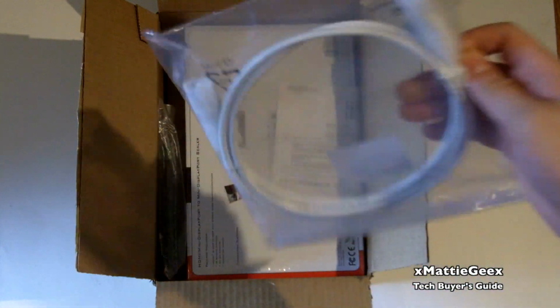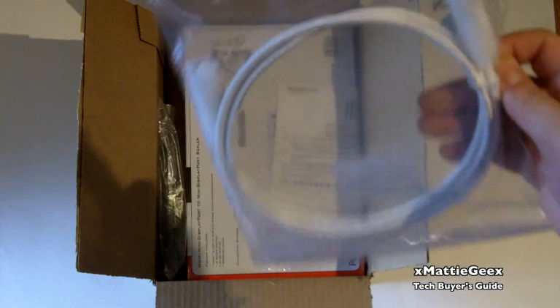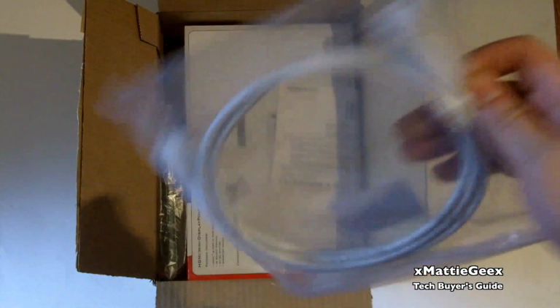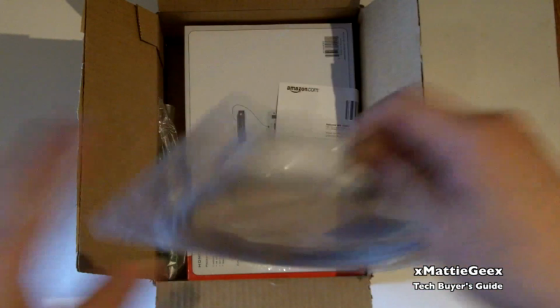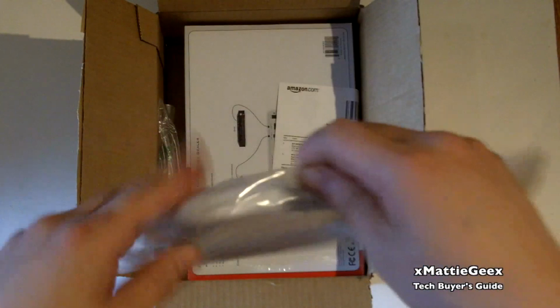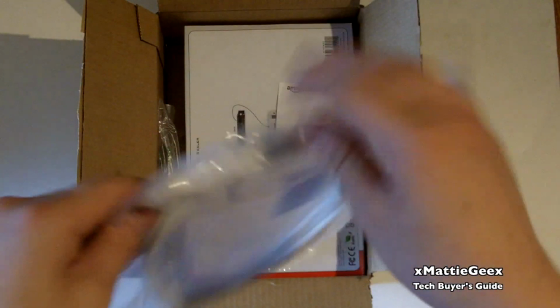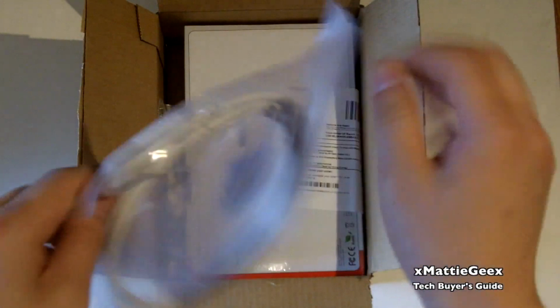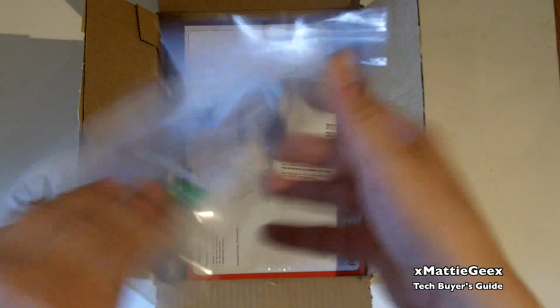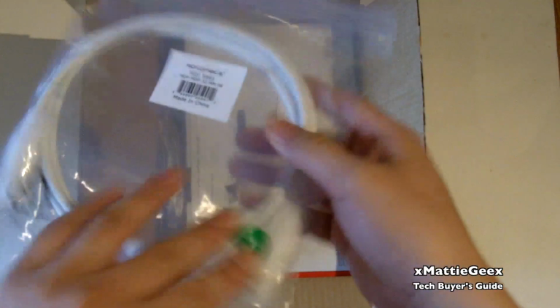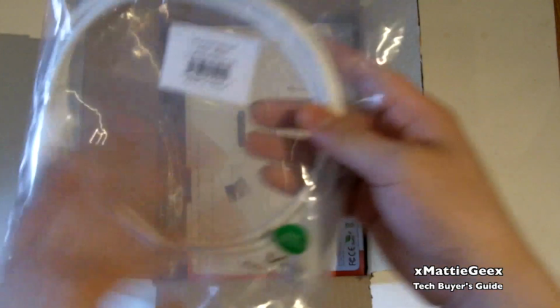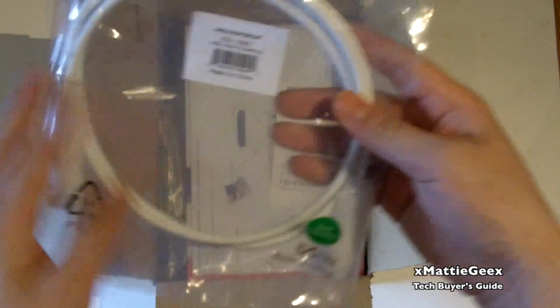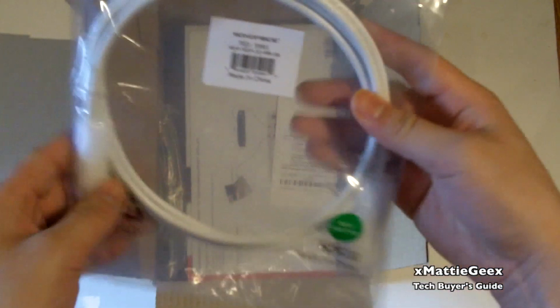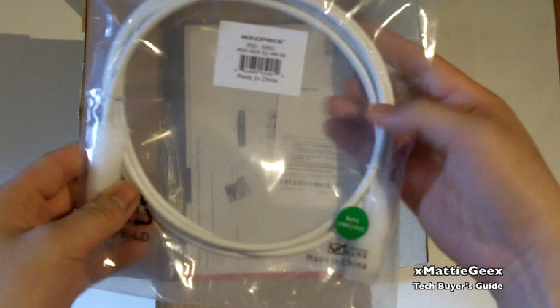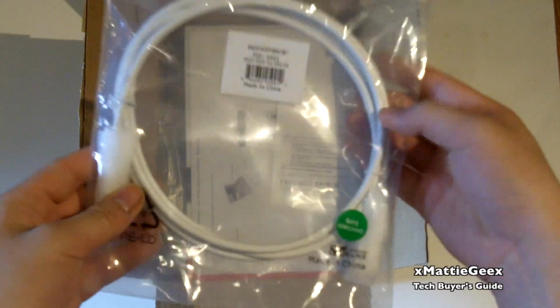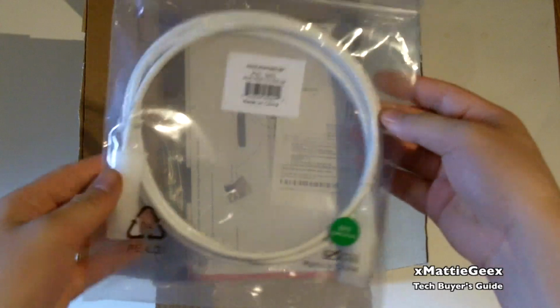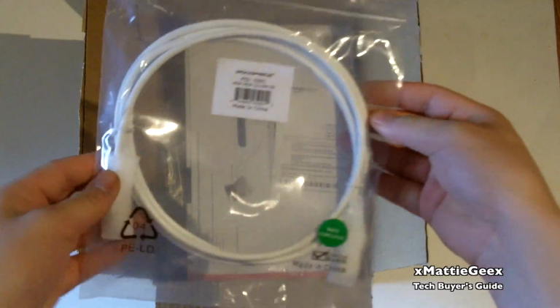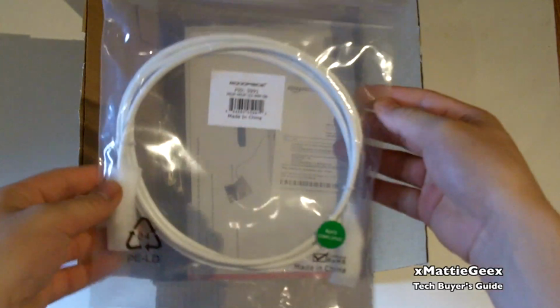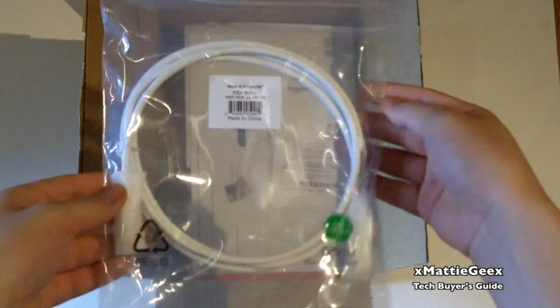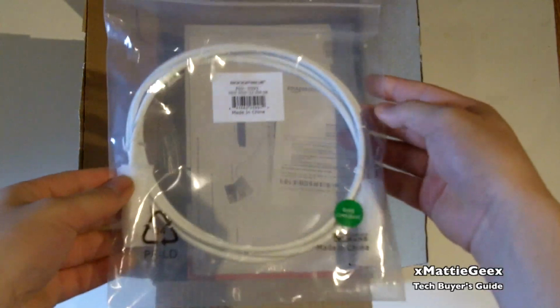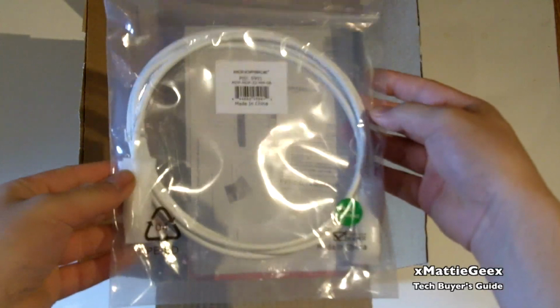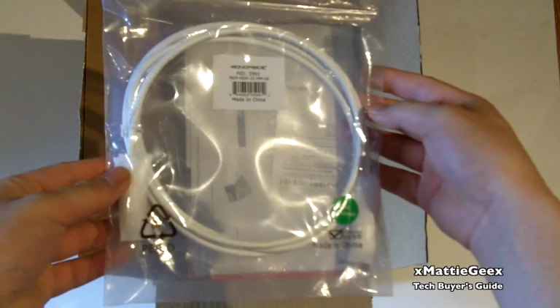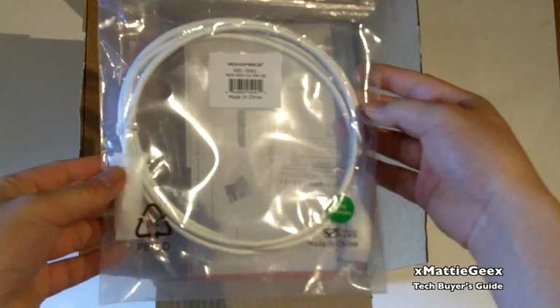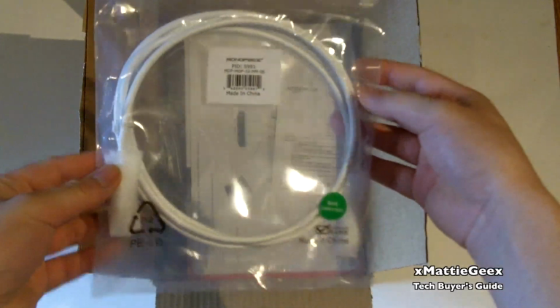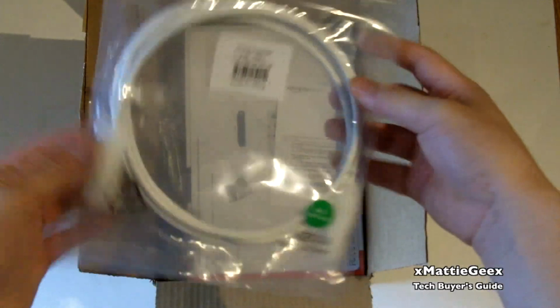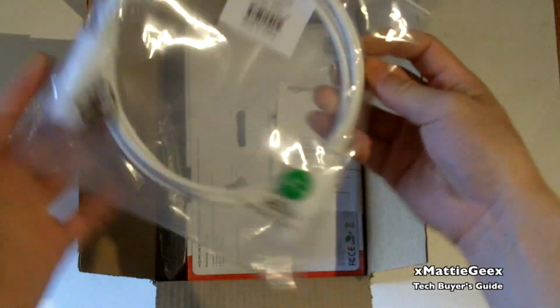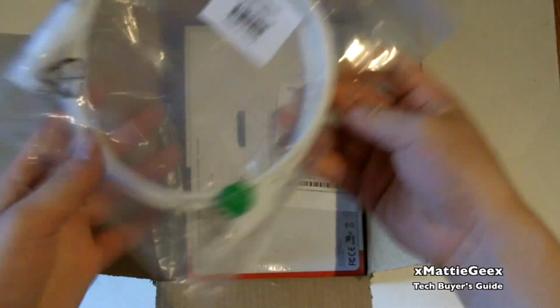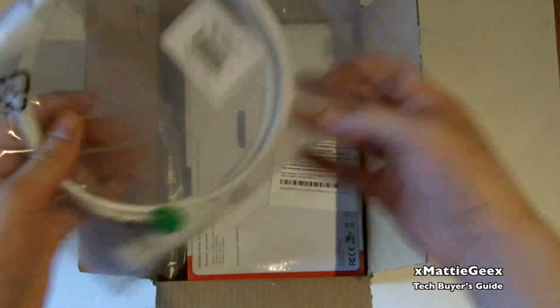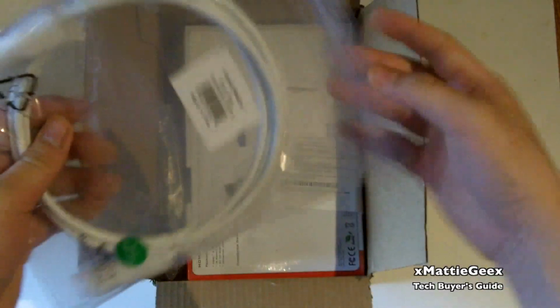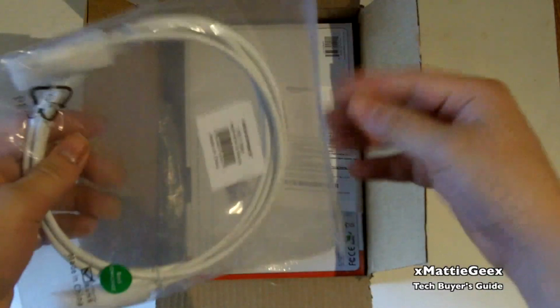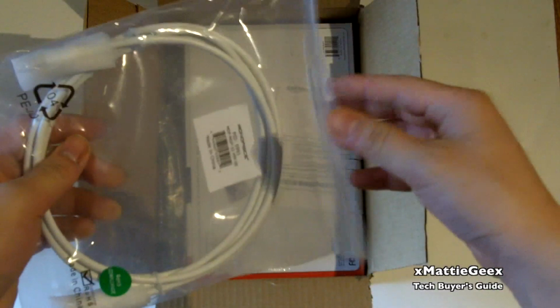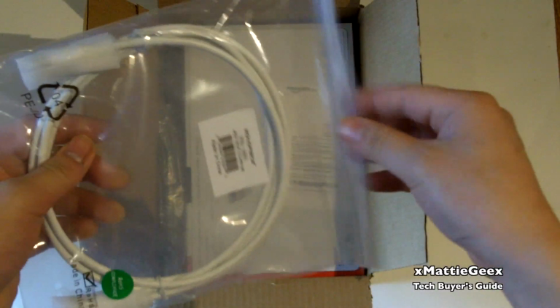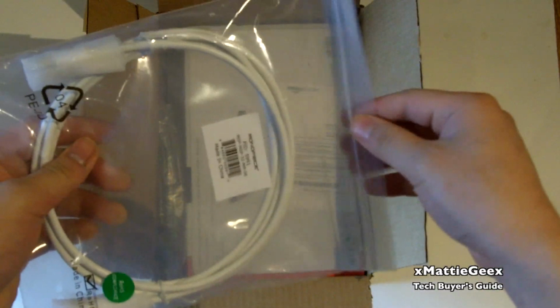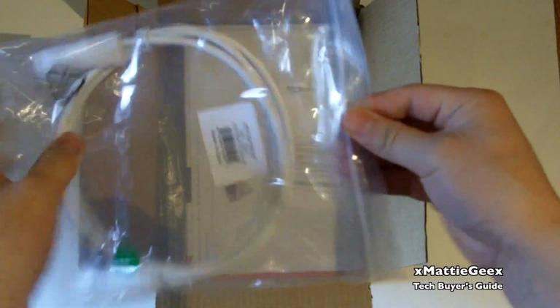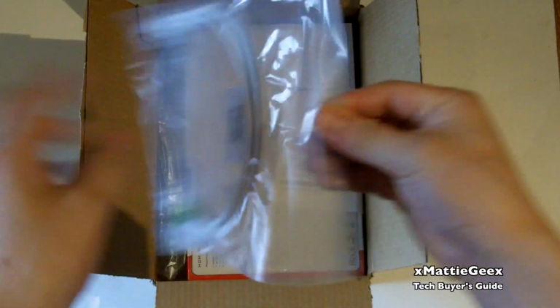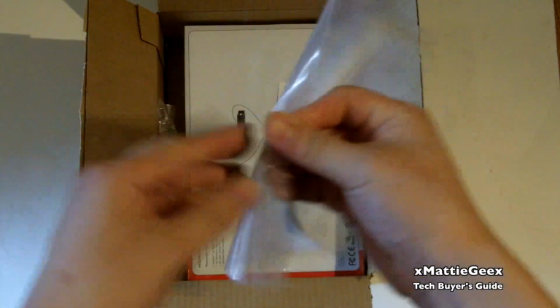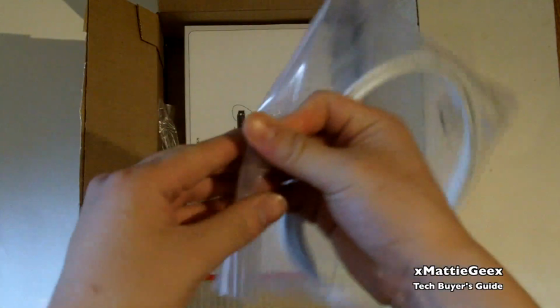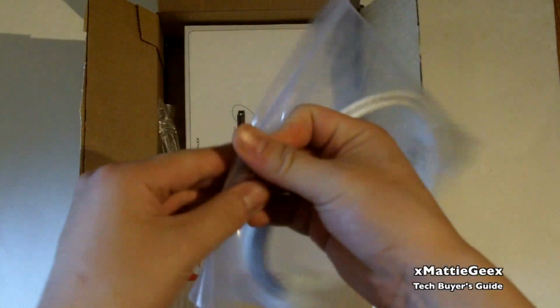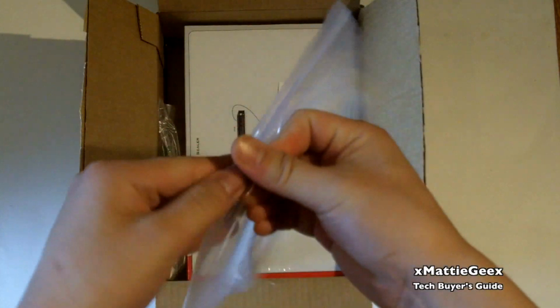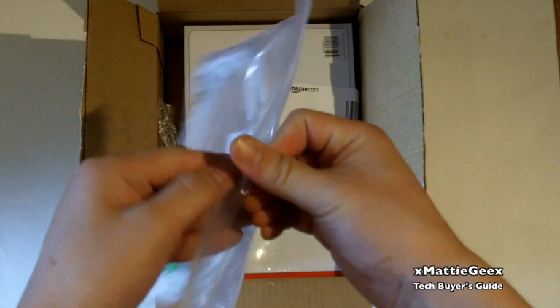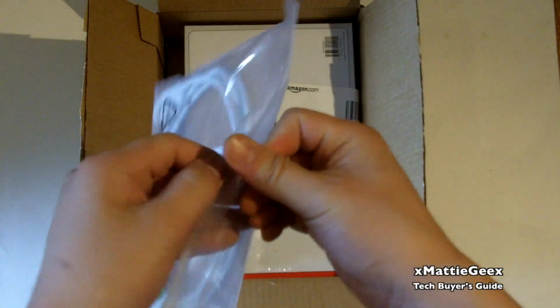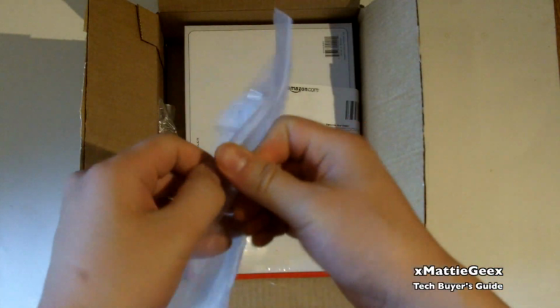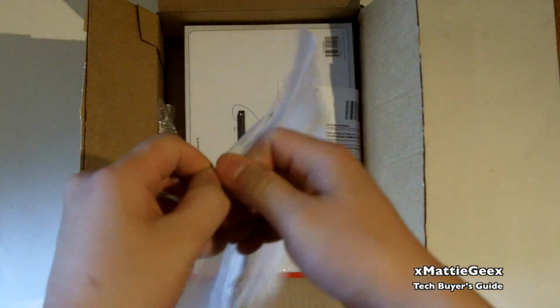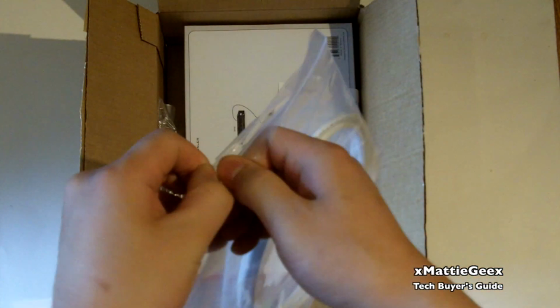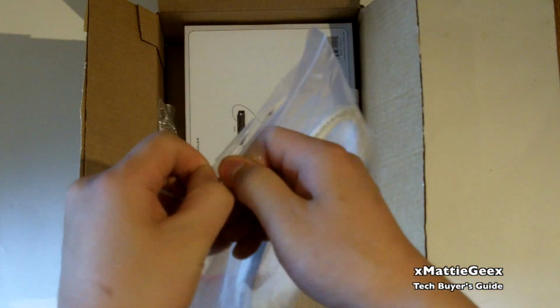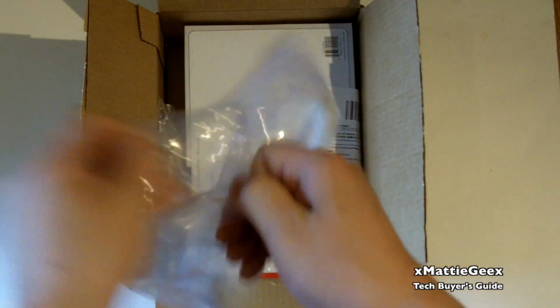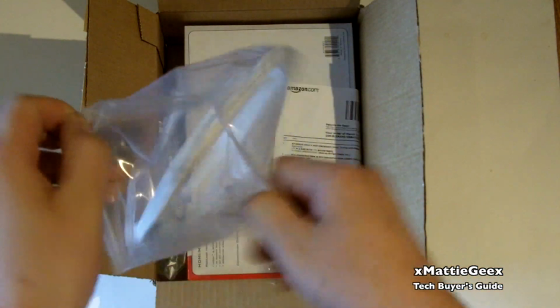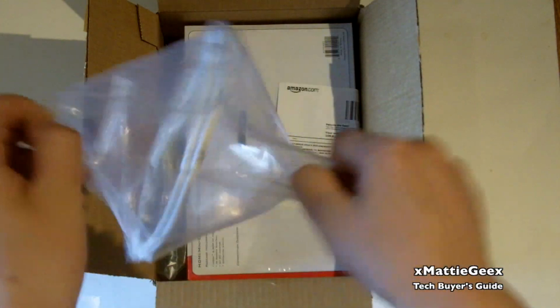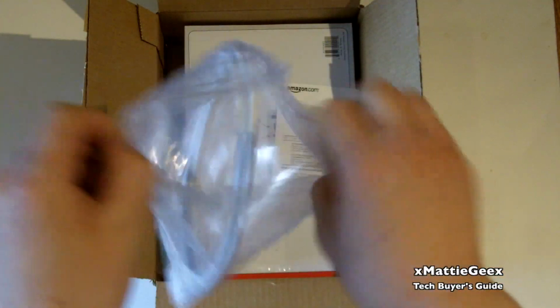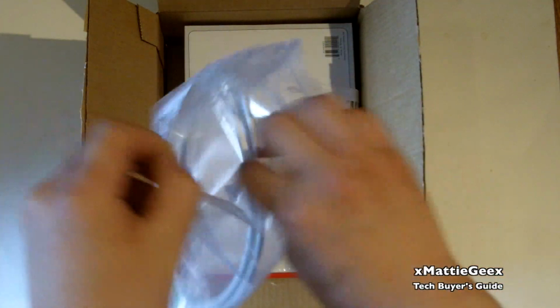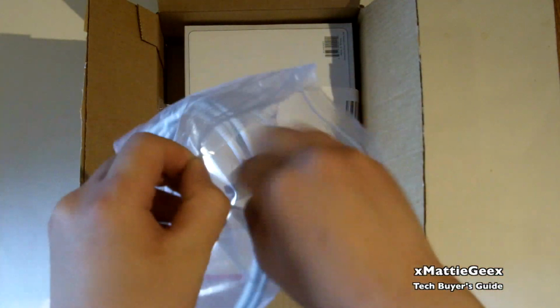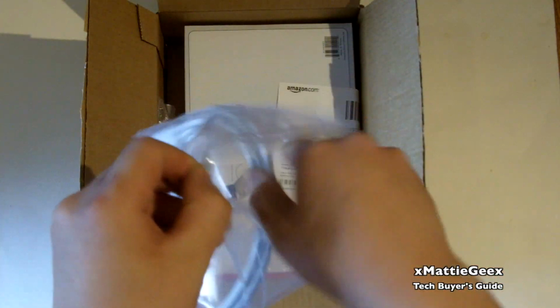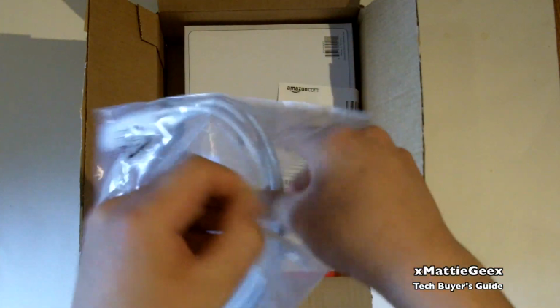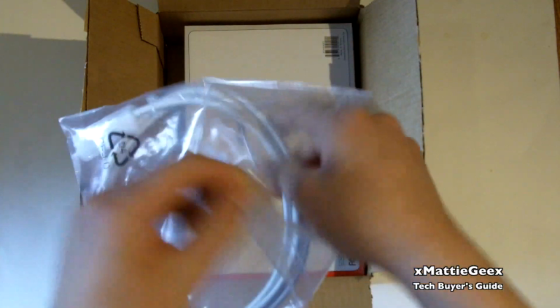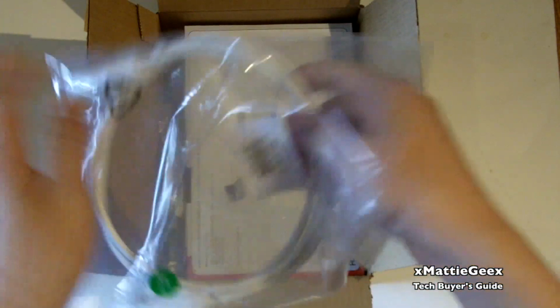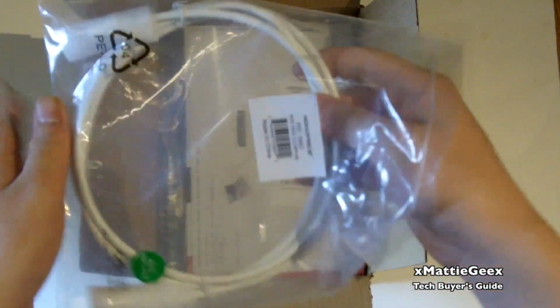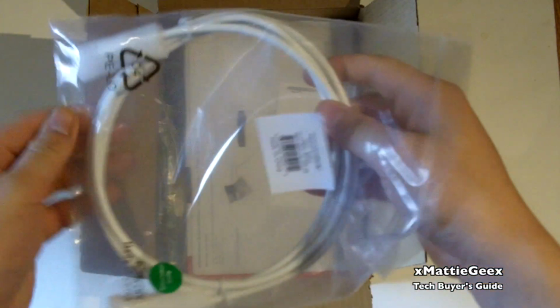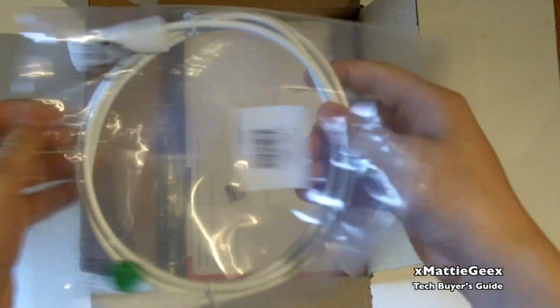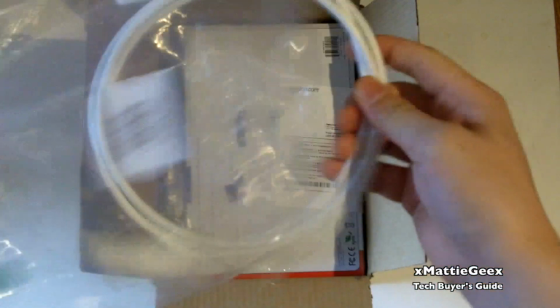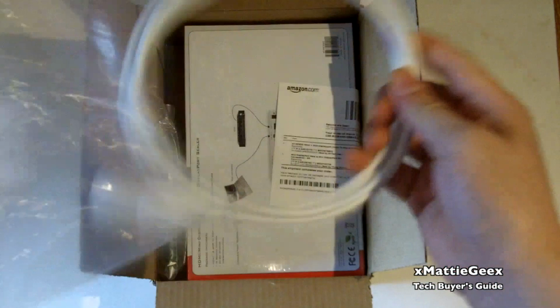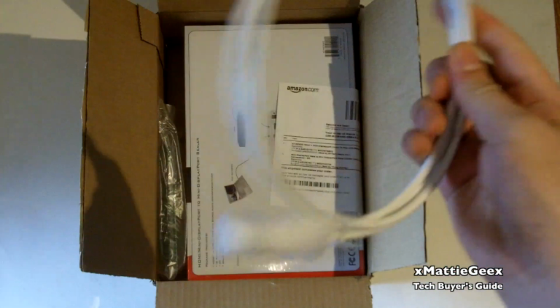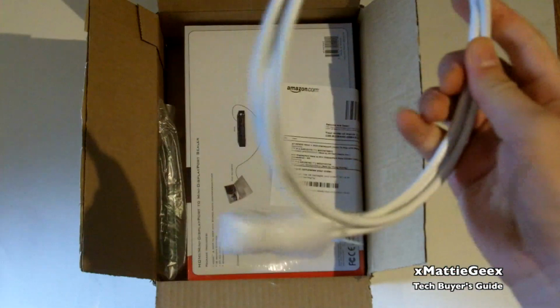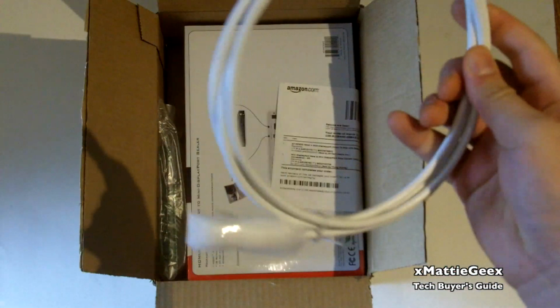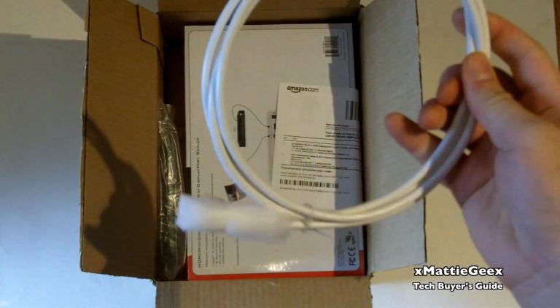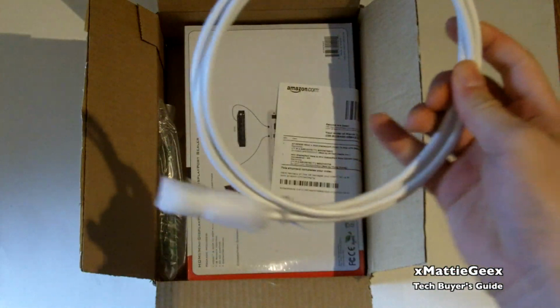So what we have here is a Mini DisplayPort male to male cable, it's about six dollars and sixty-five cents. I'm going to take it out of the bag right here.